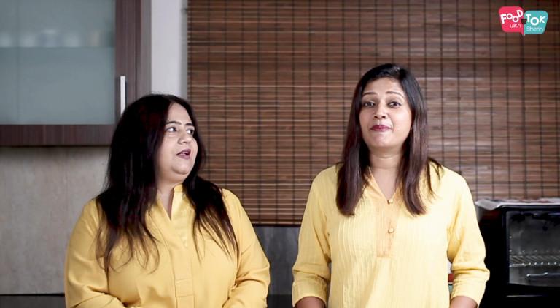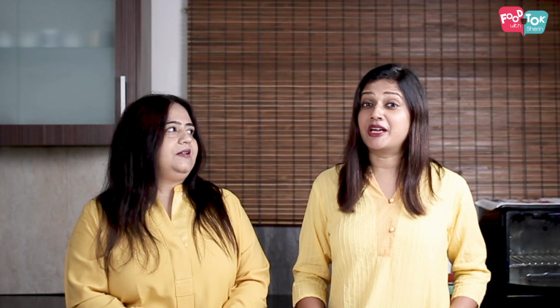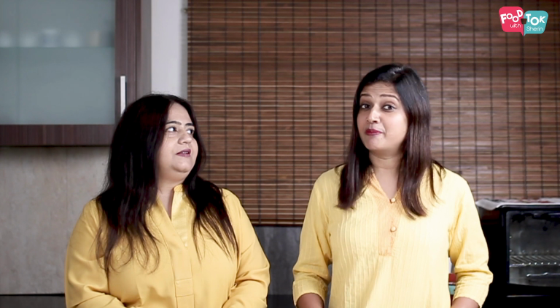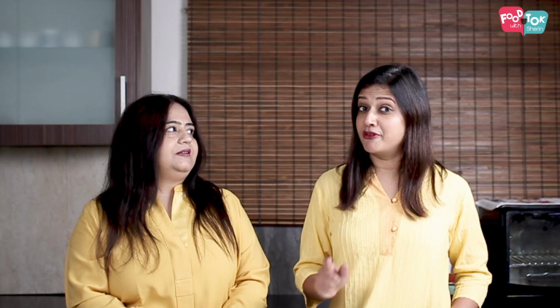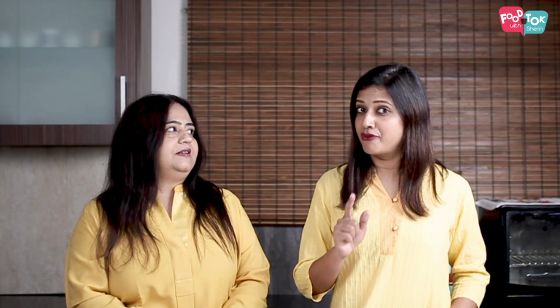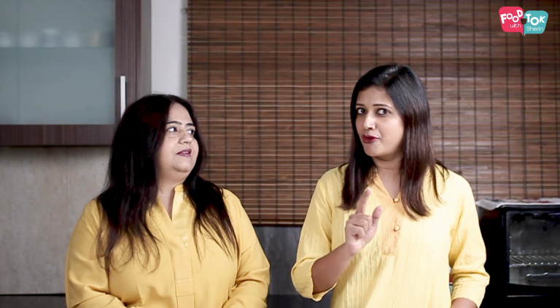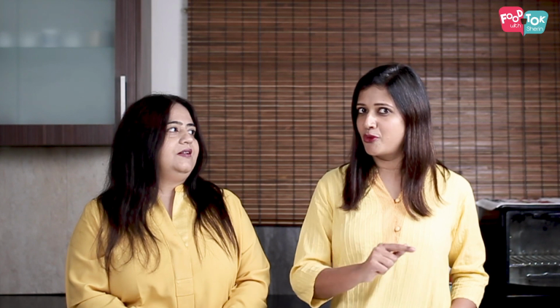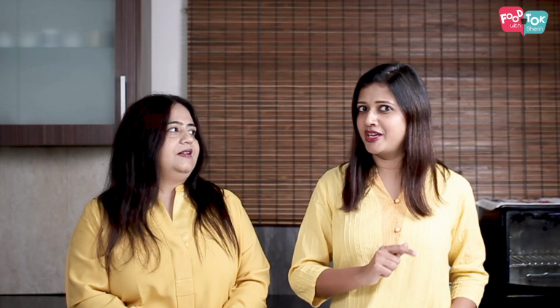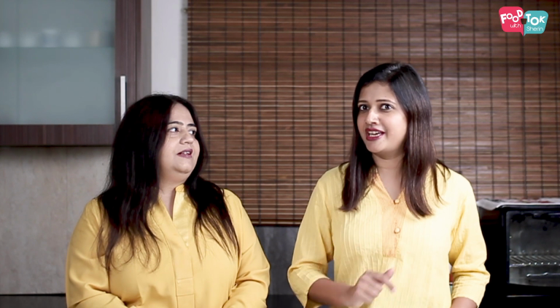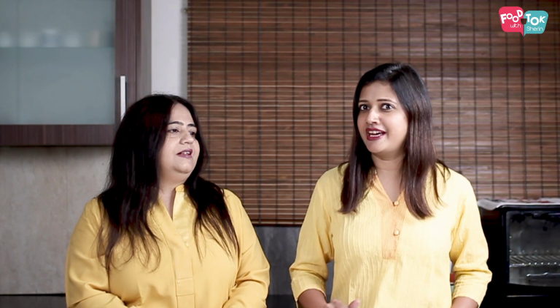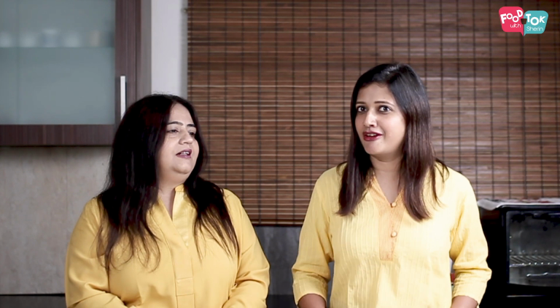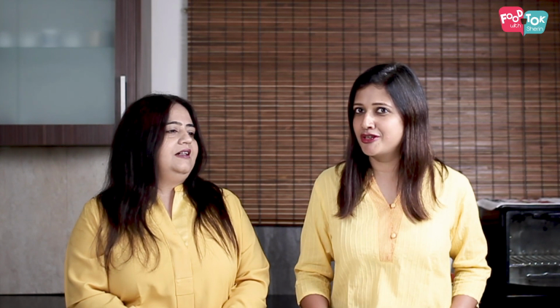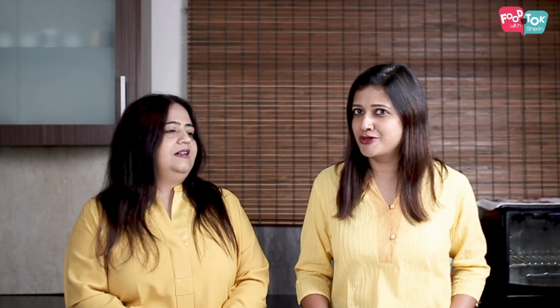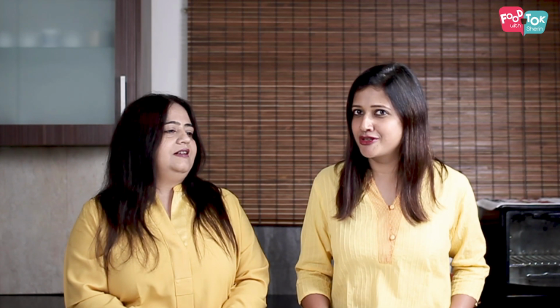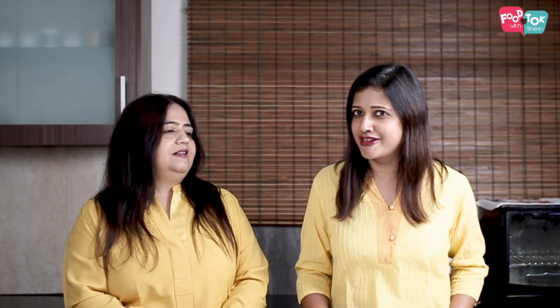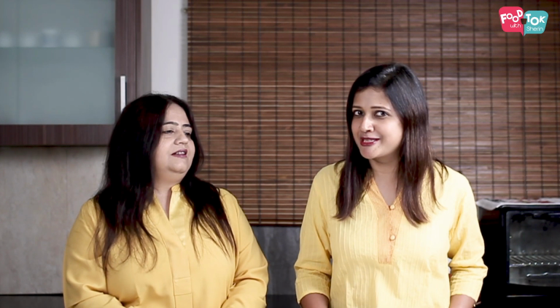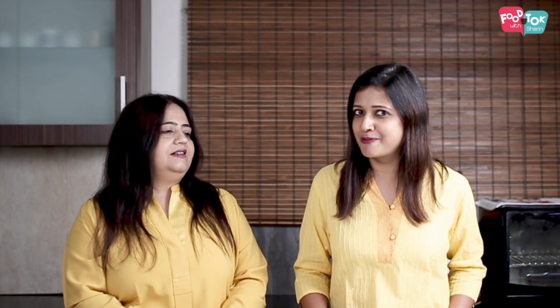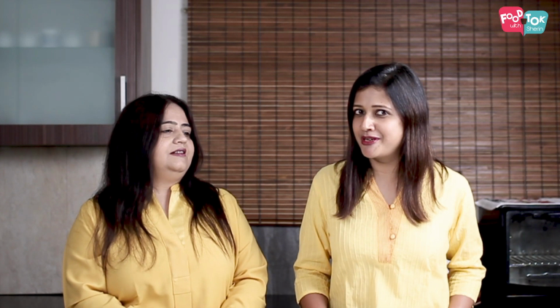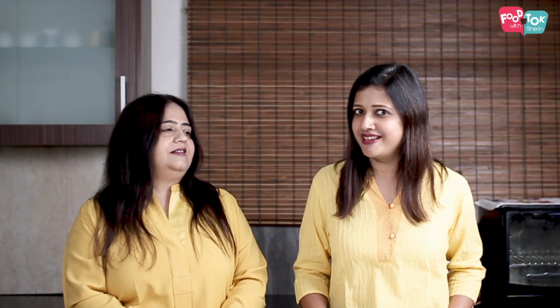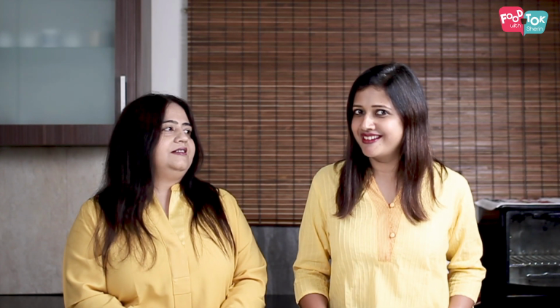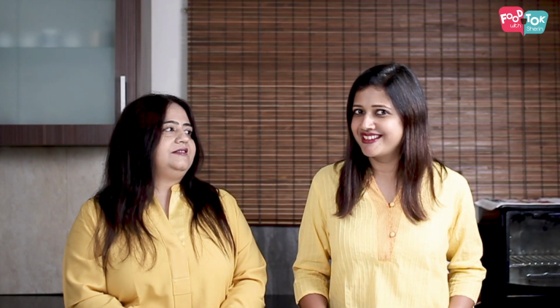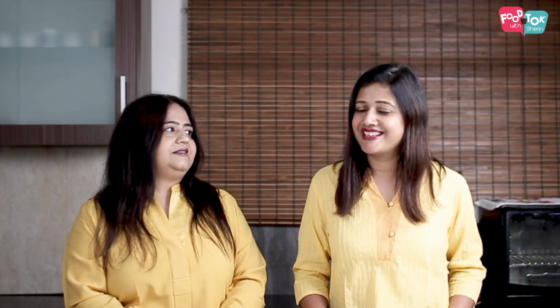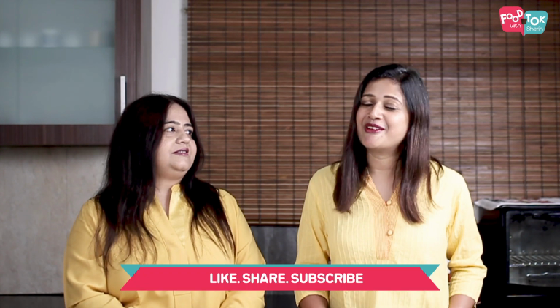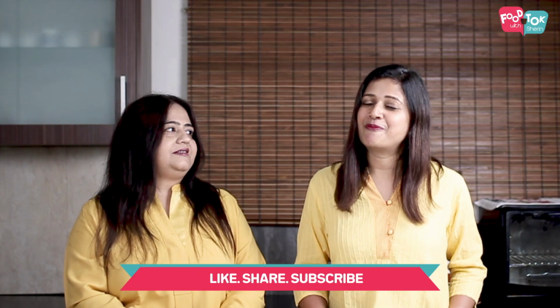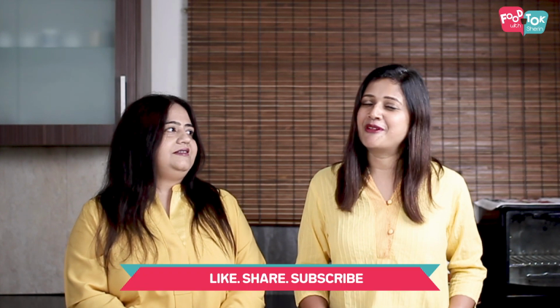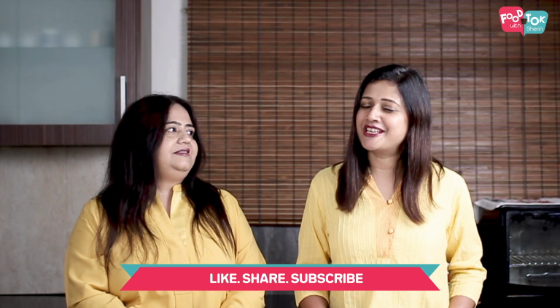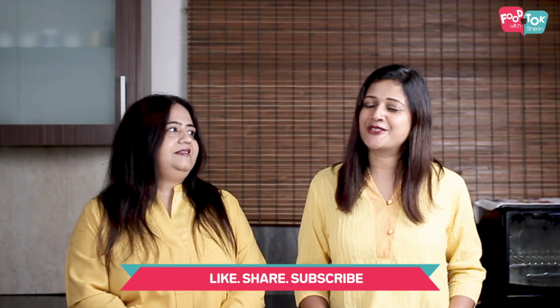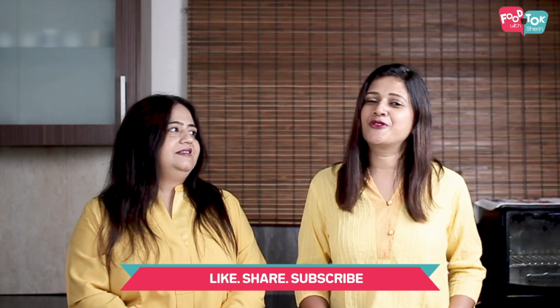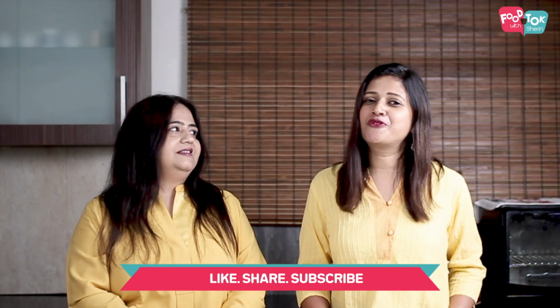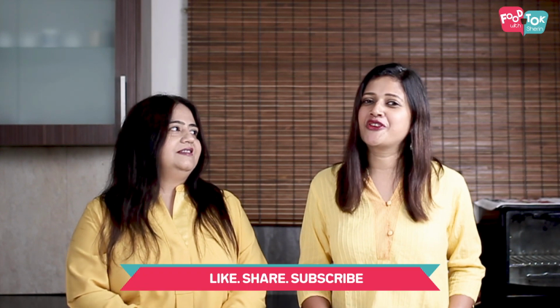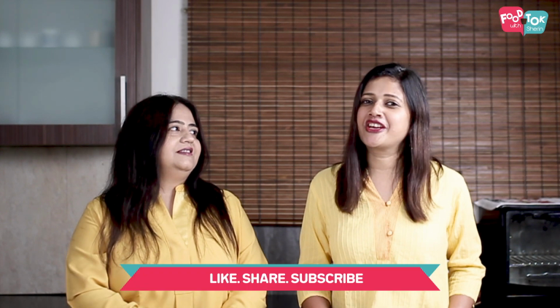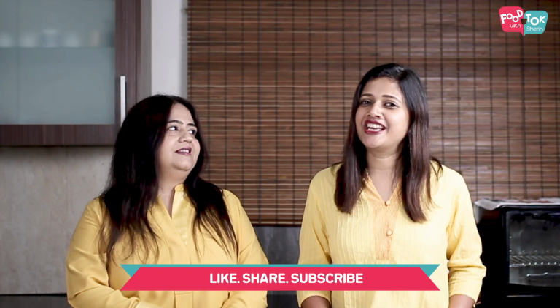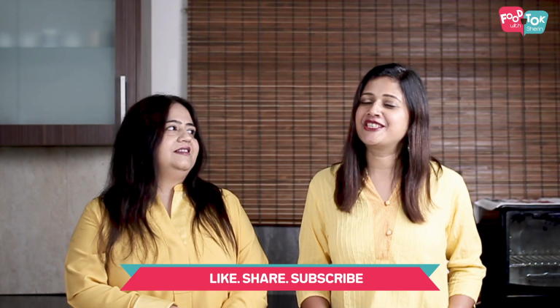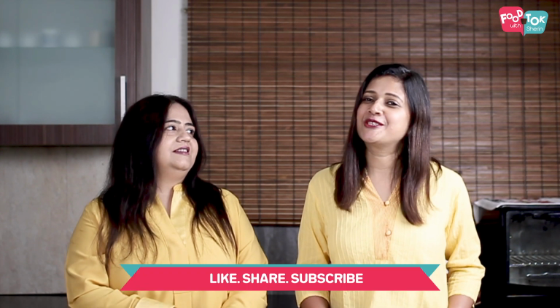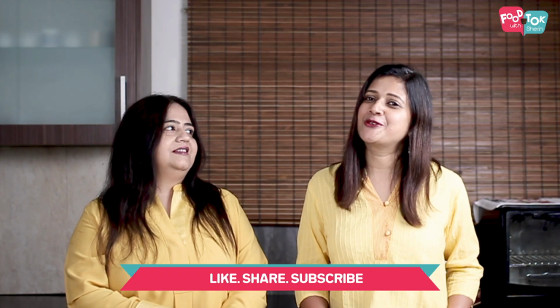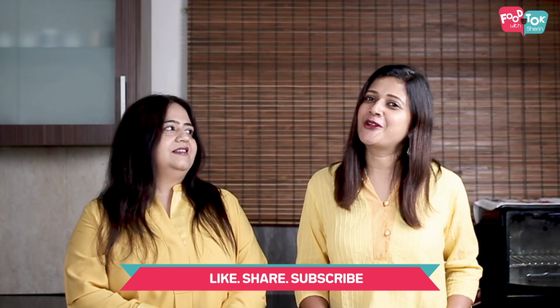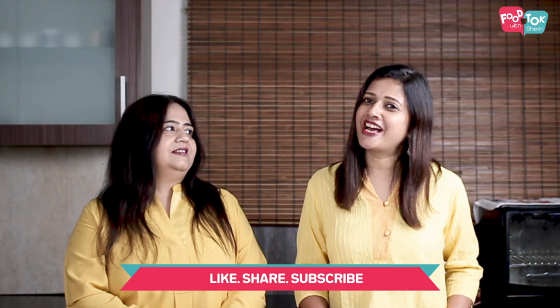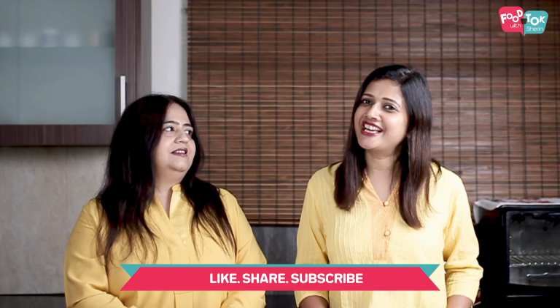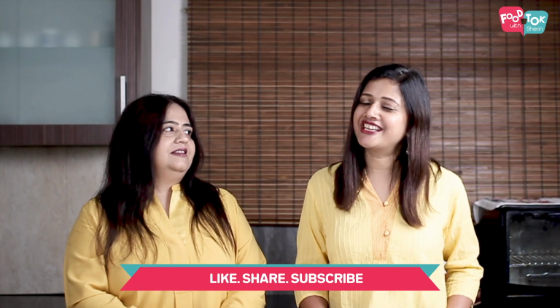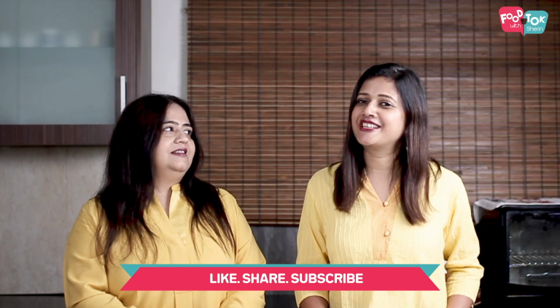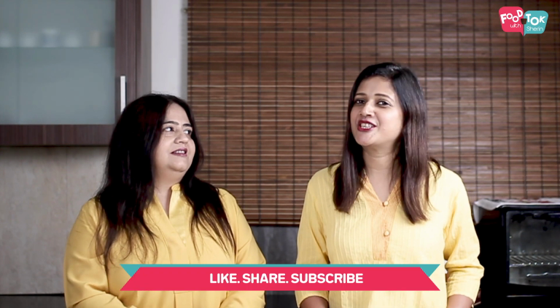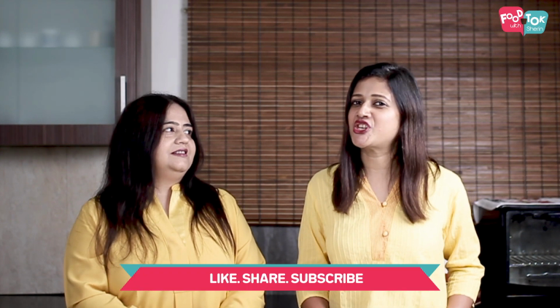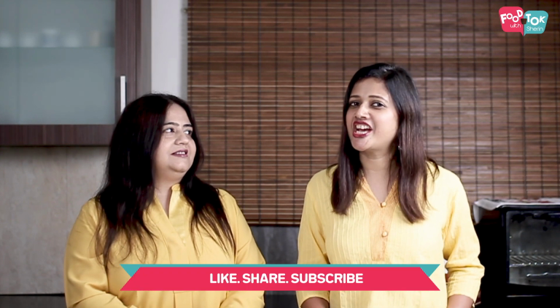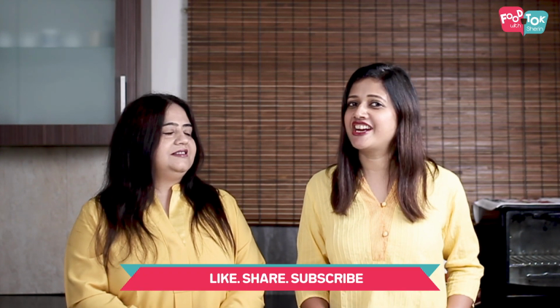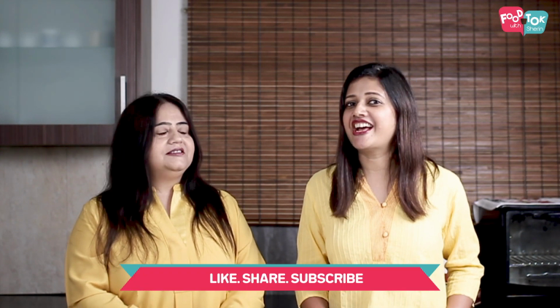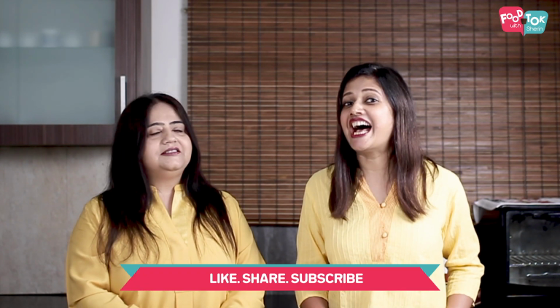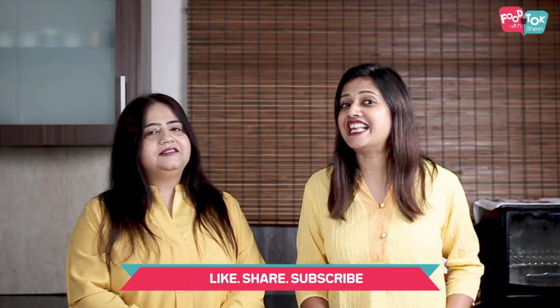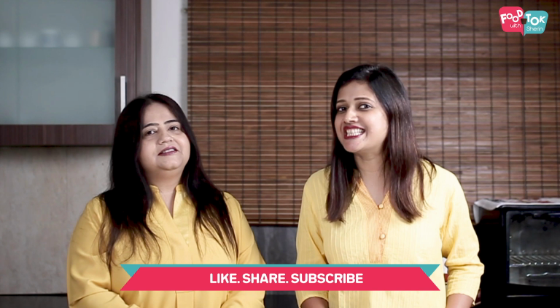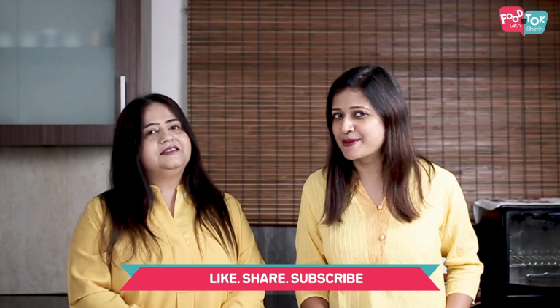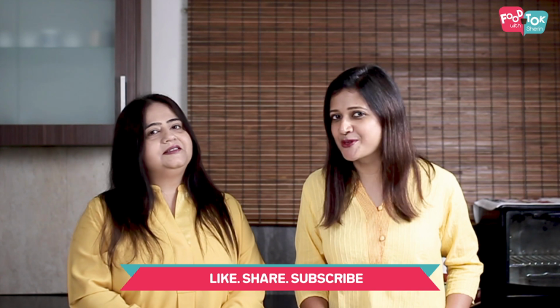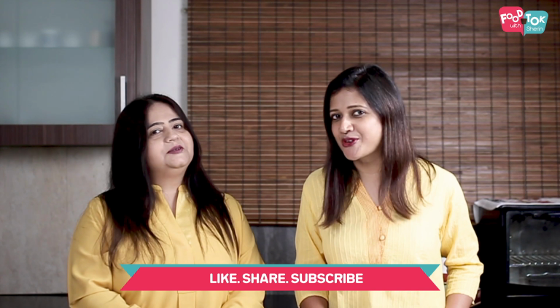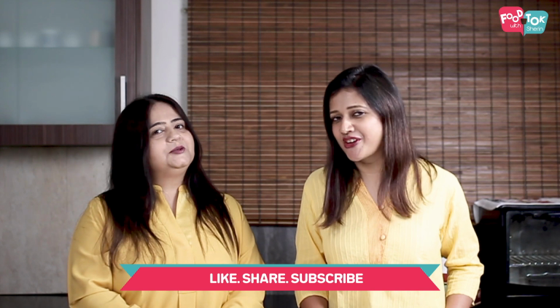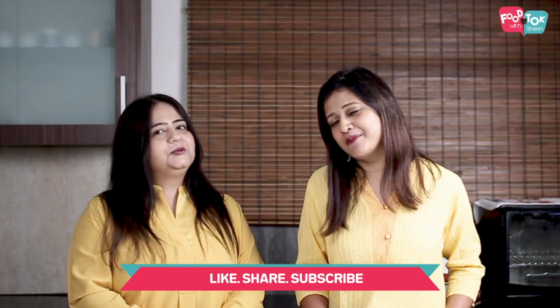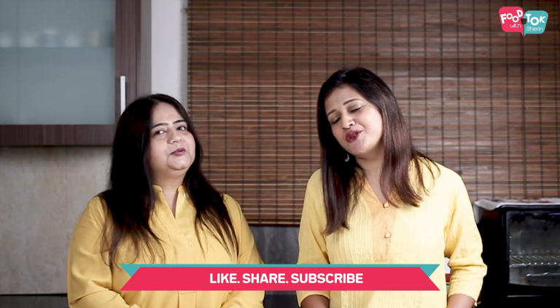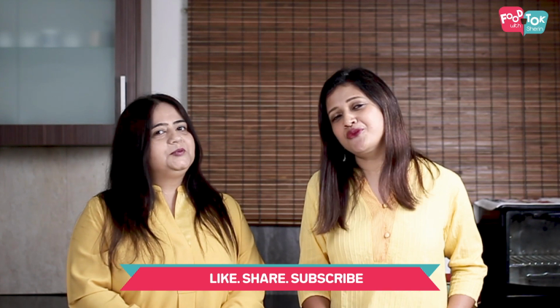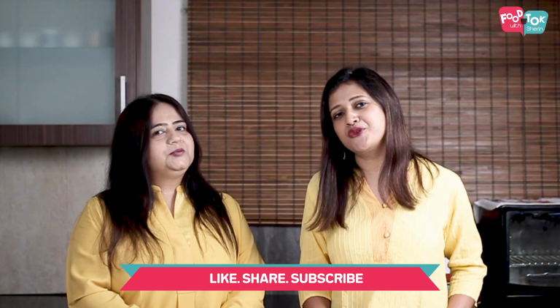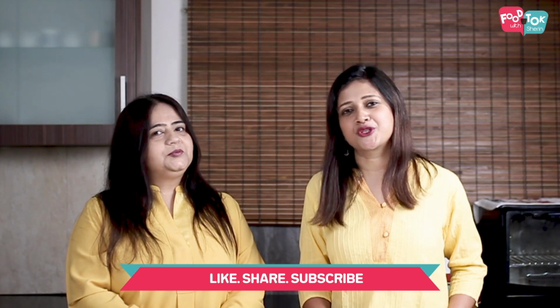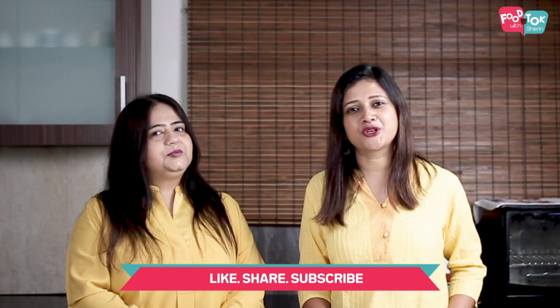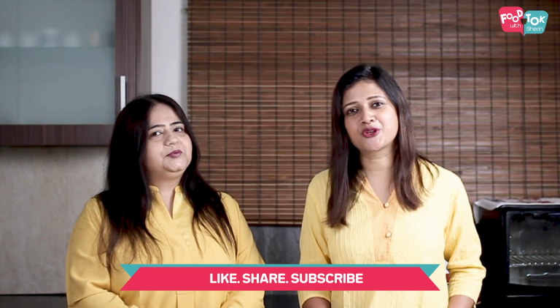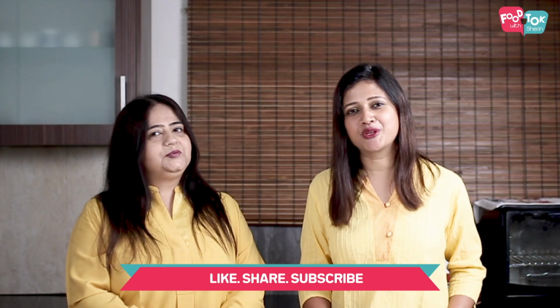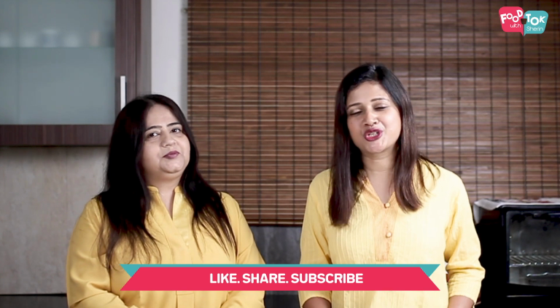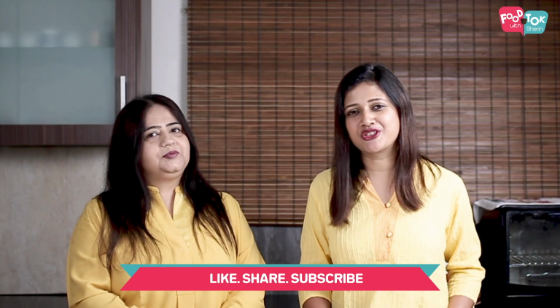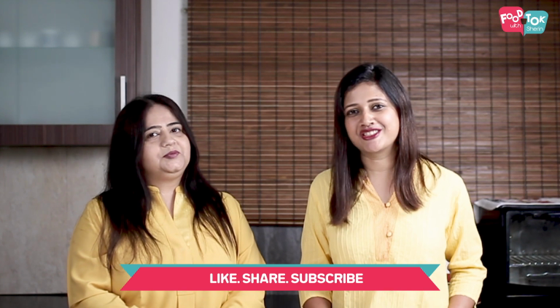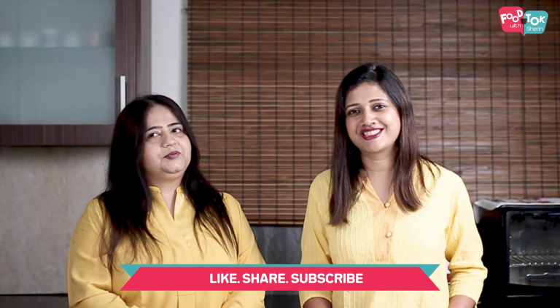But before we head on to the recipe, please don't forget to like, share, and subscribe to Food Talk with Shirin.